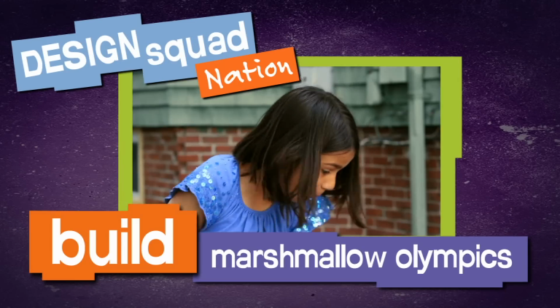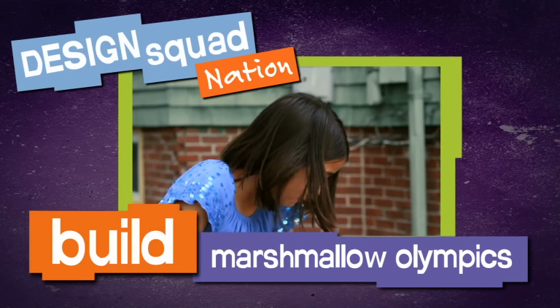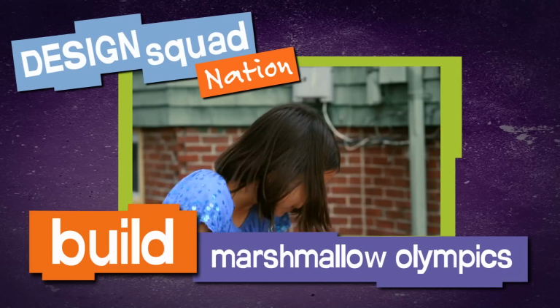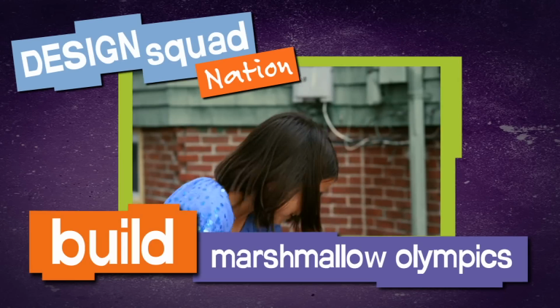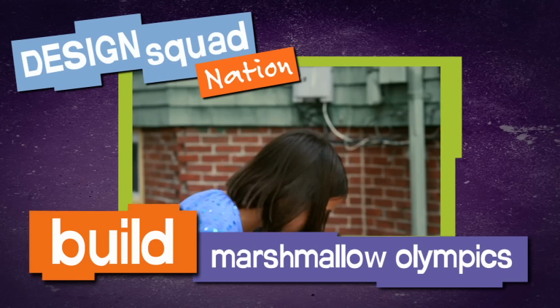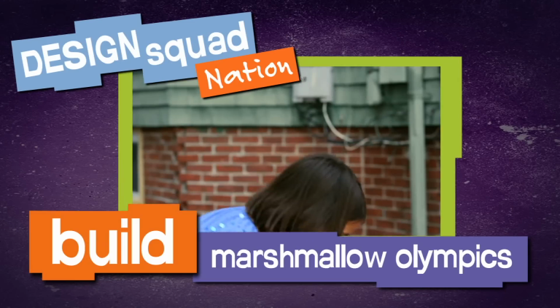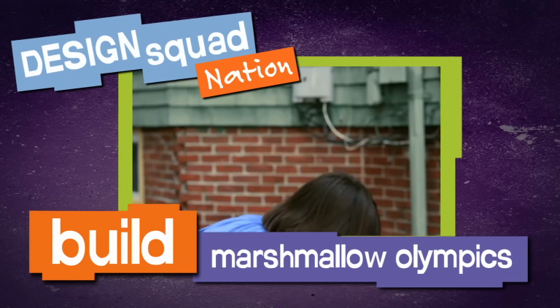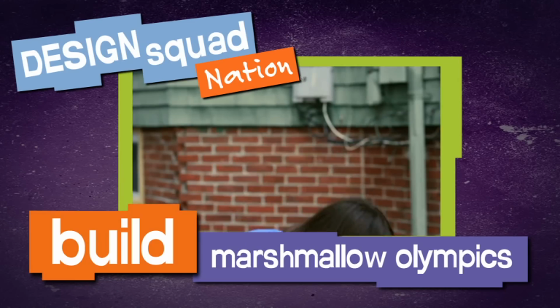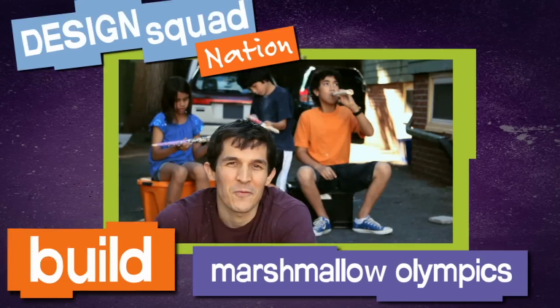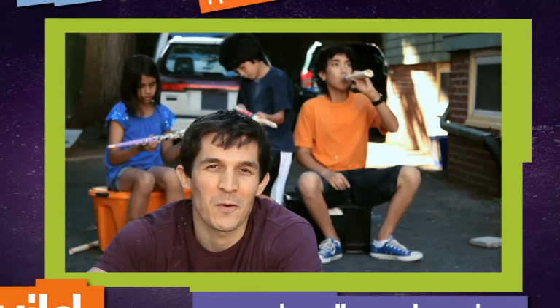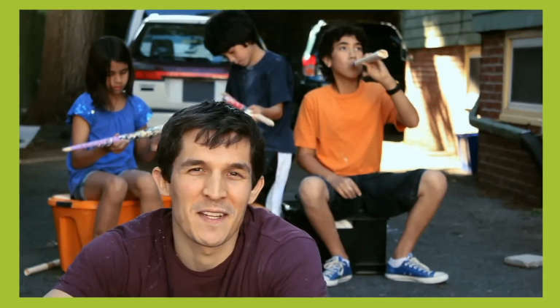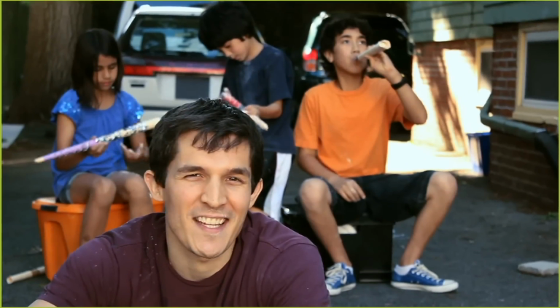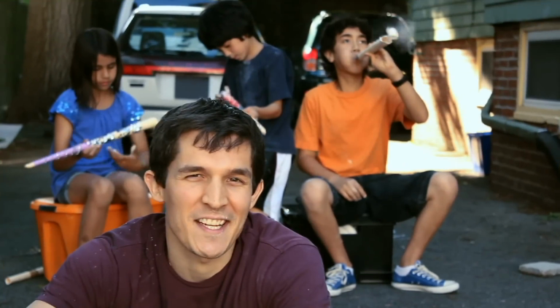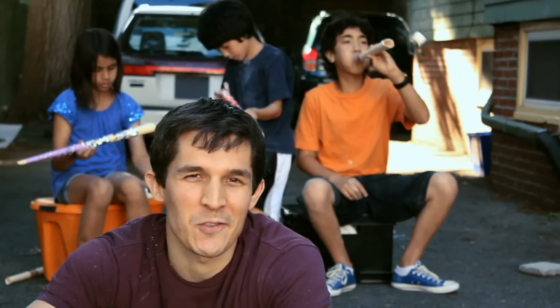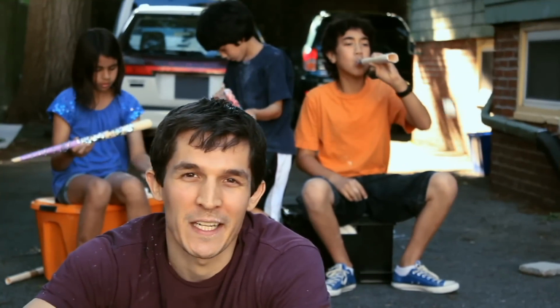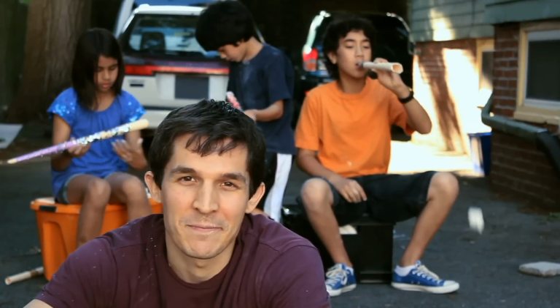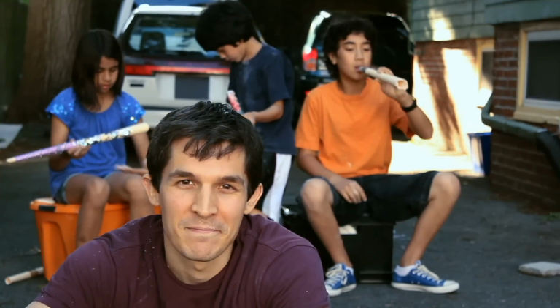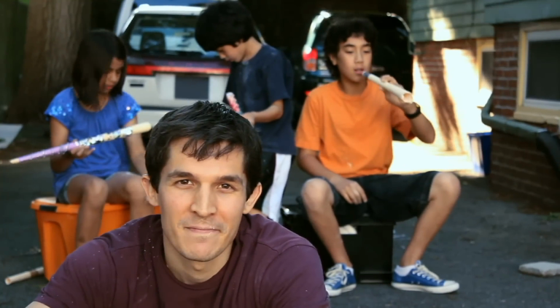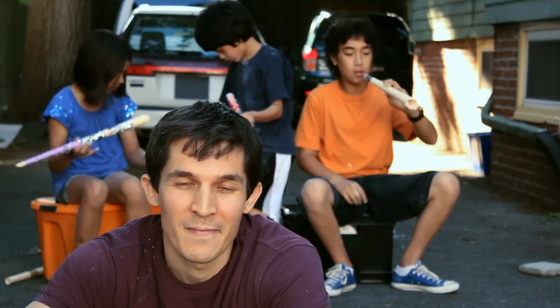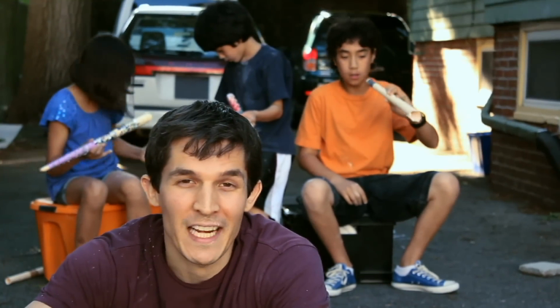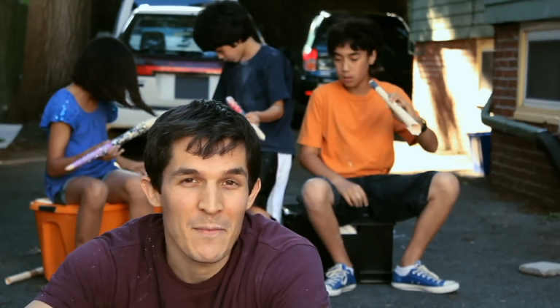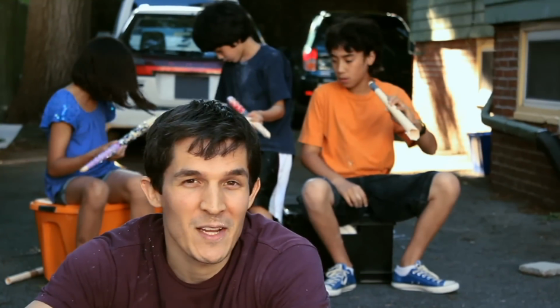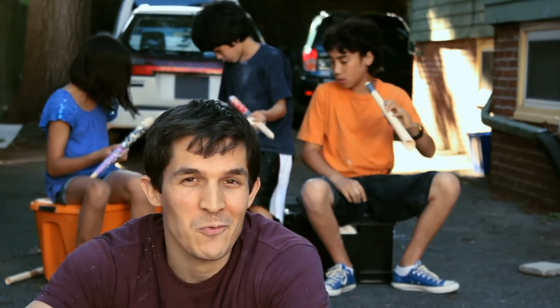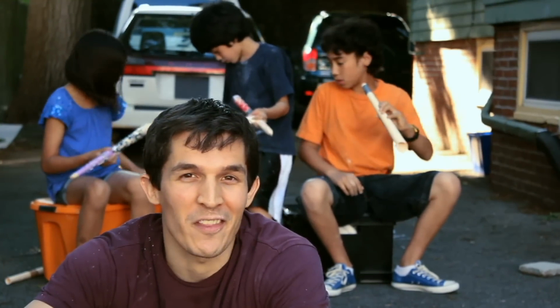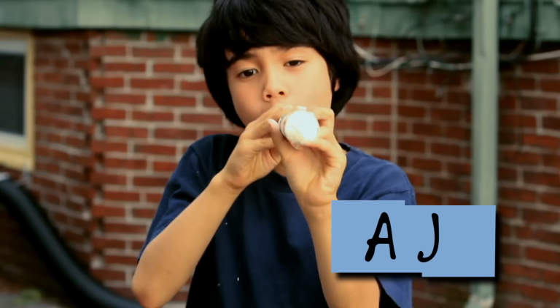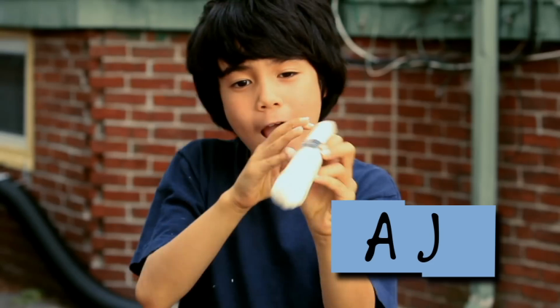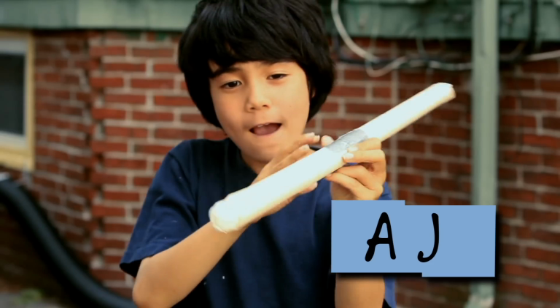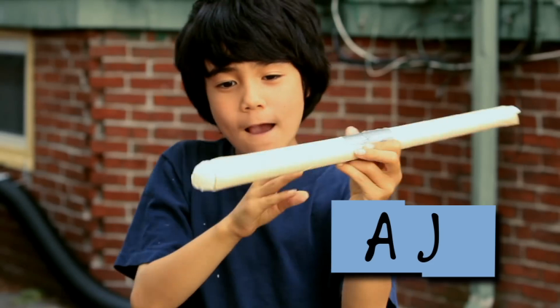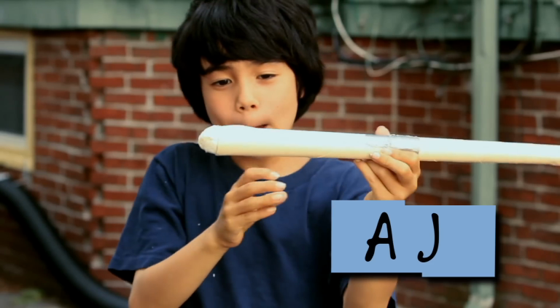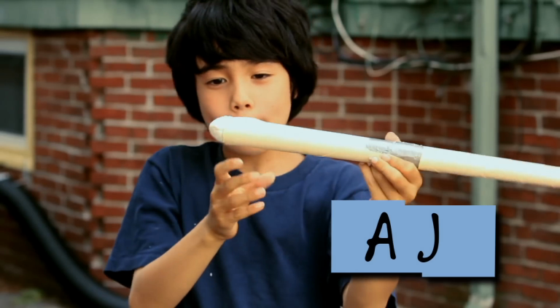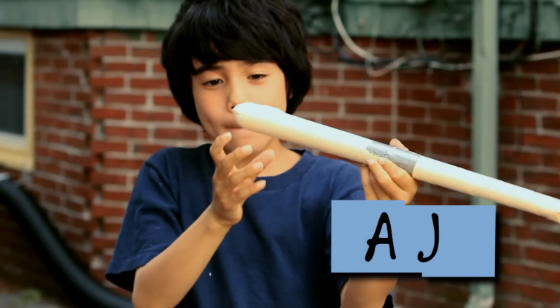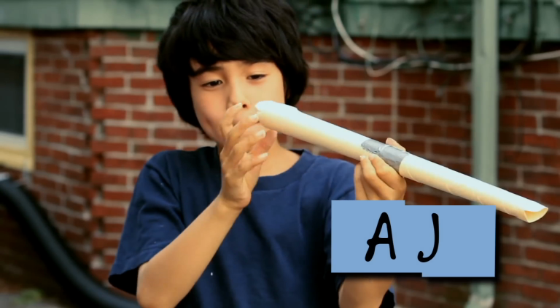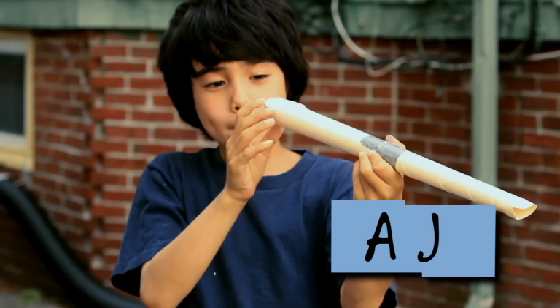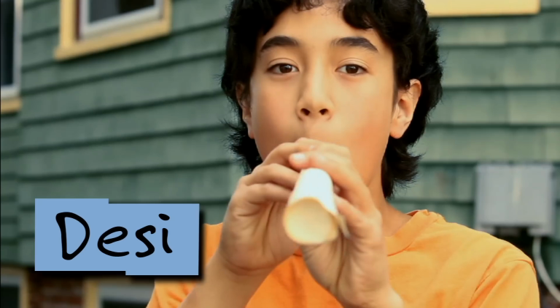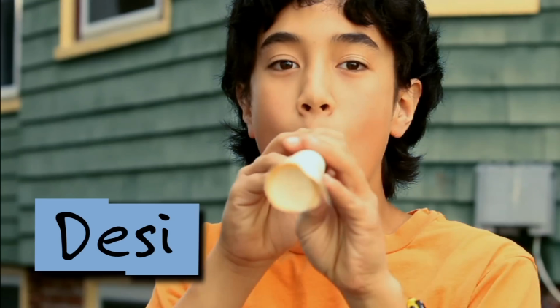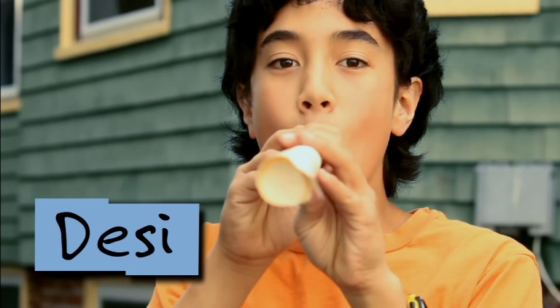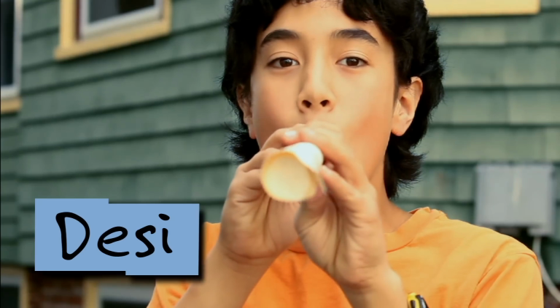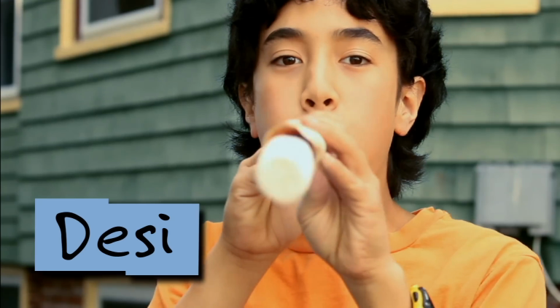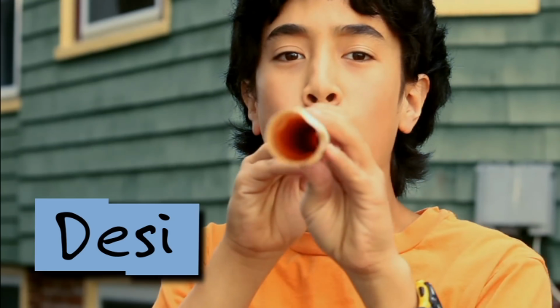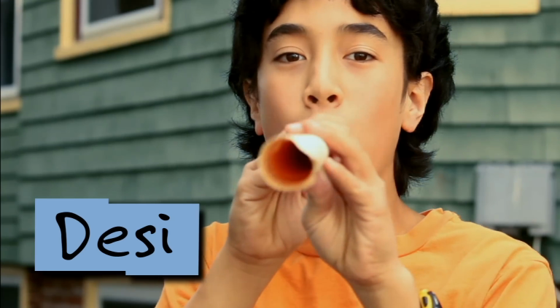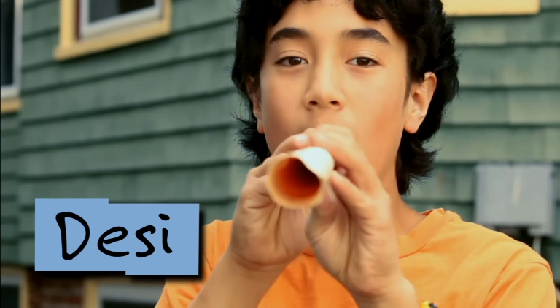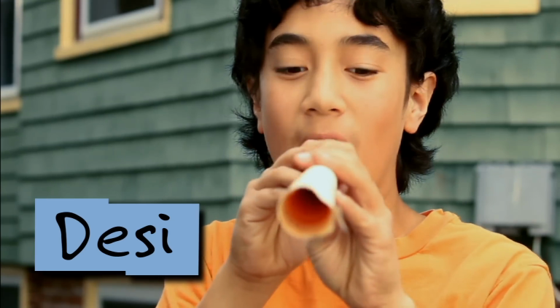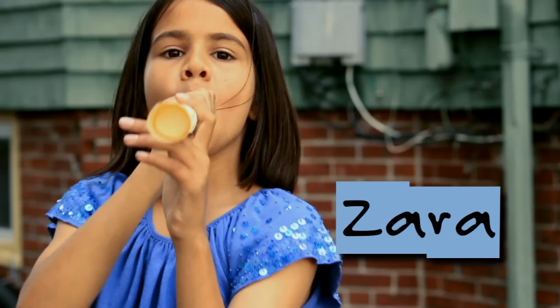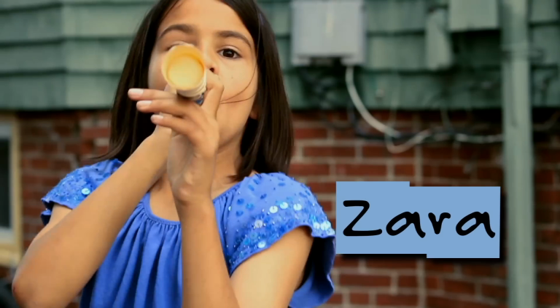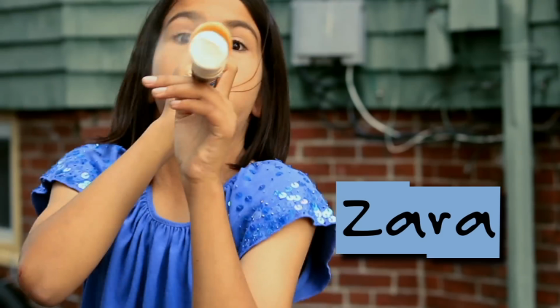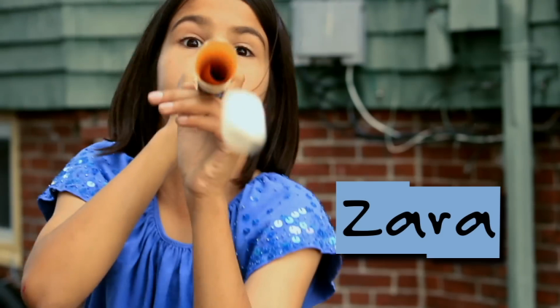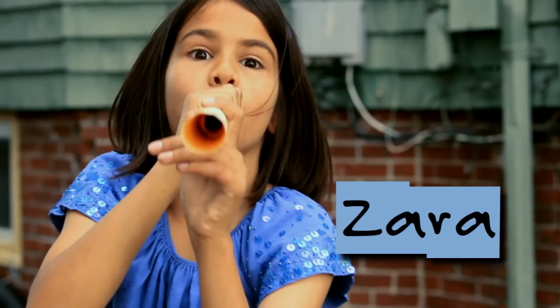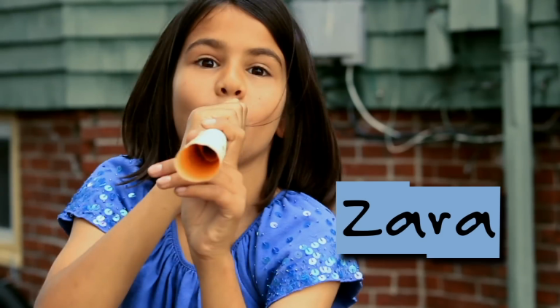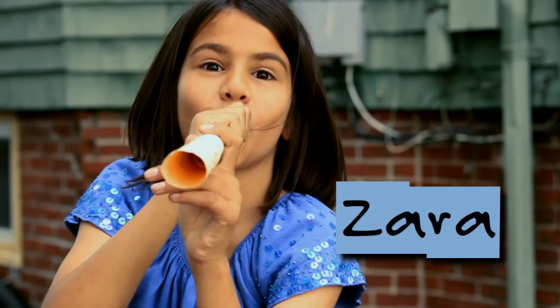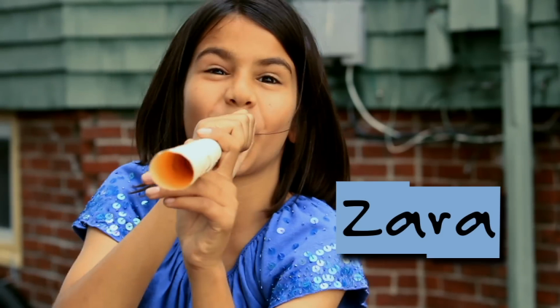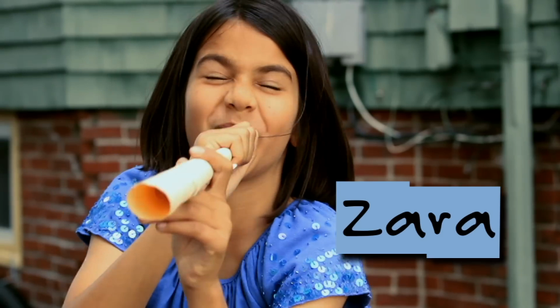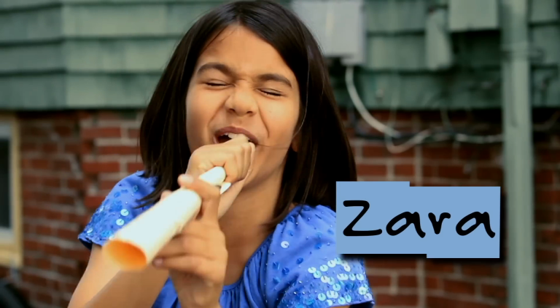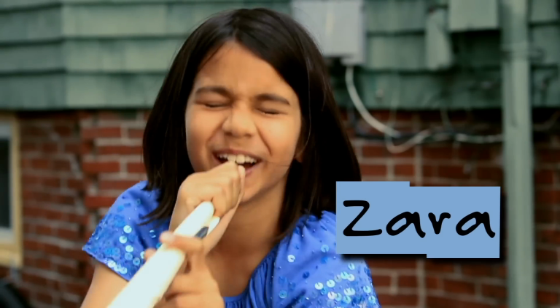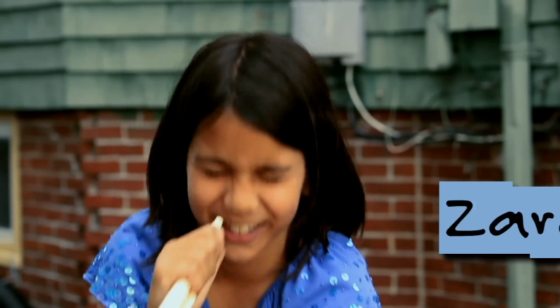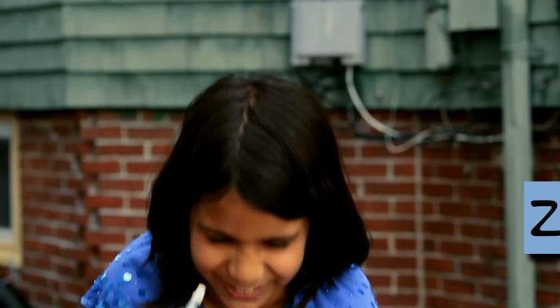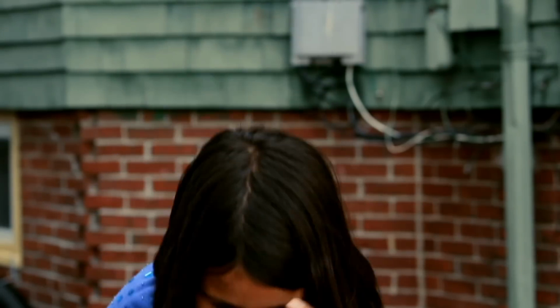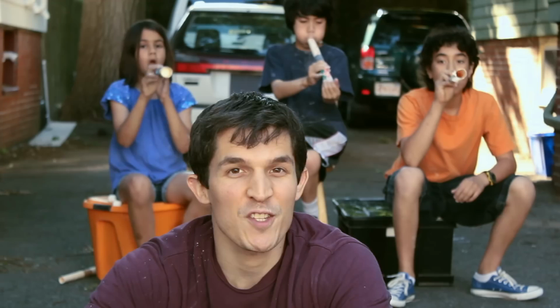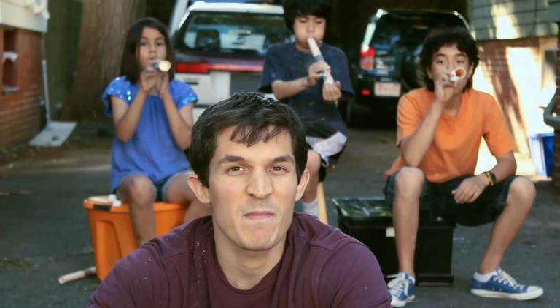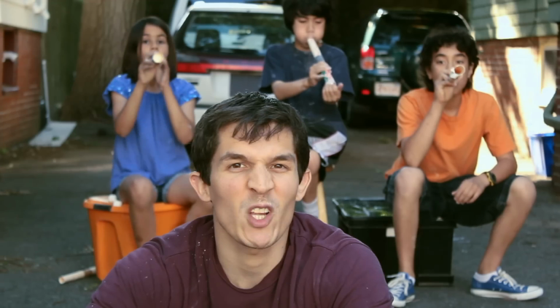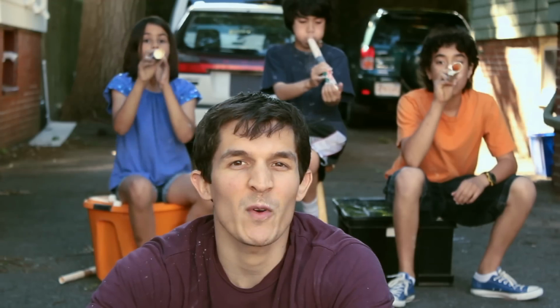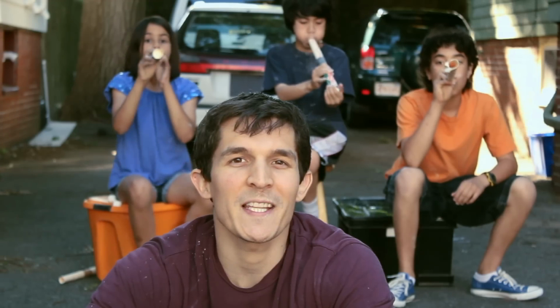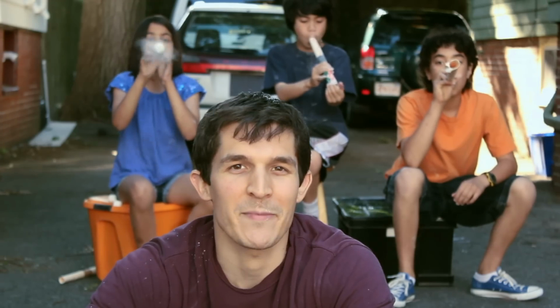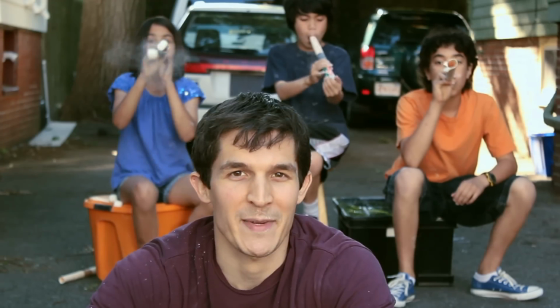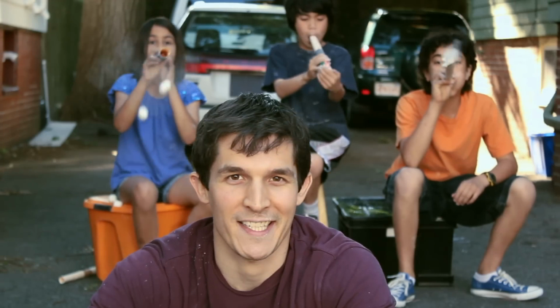I'm Nate from Design Squad and I'm here with AJ, Desi, and Zara. Get ready for the Marshmallow Olympics.